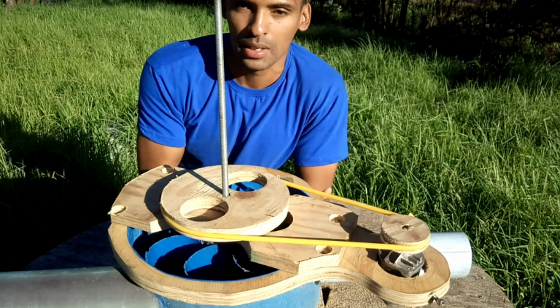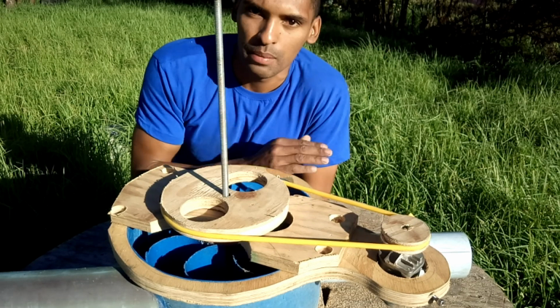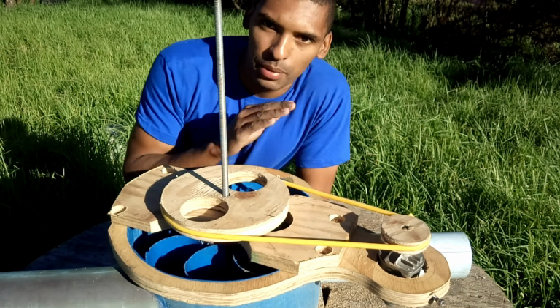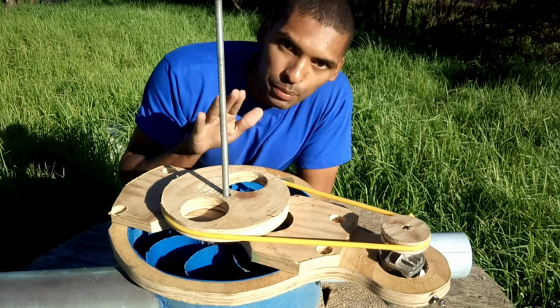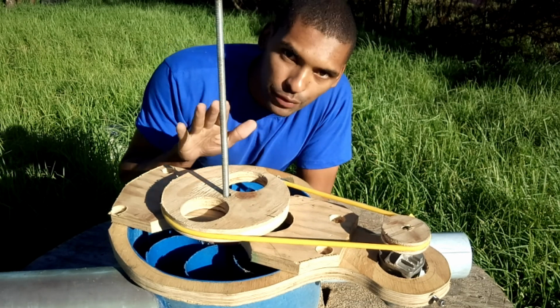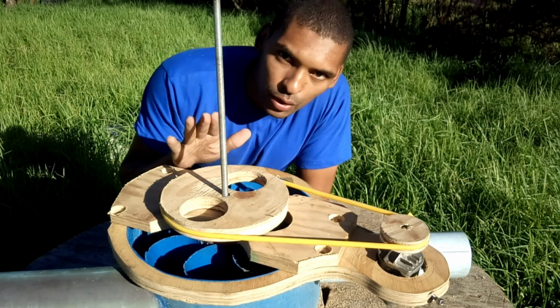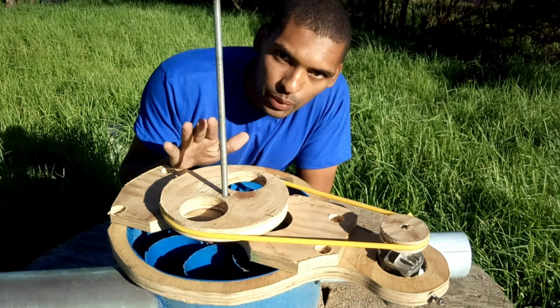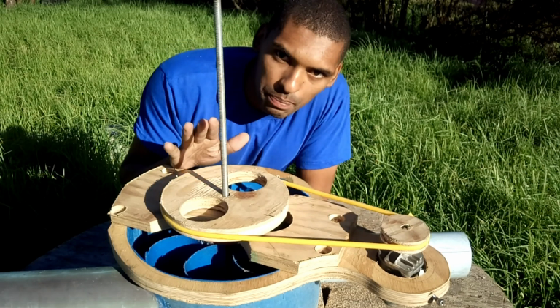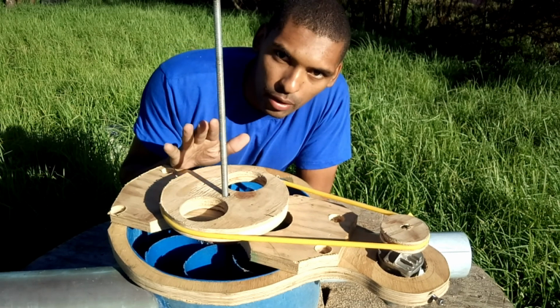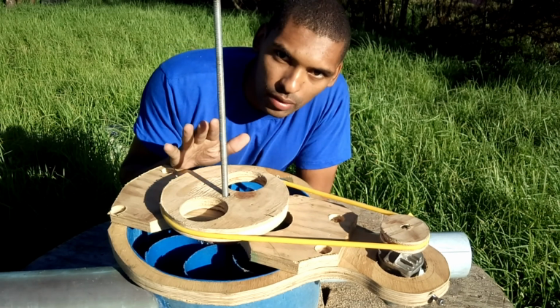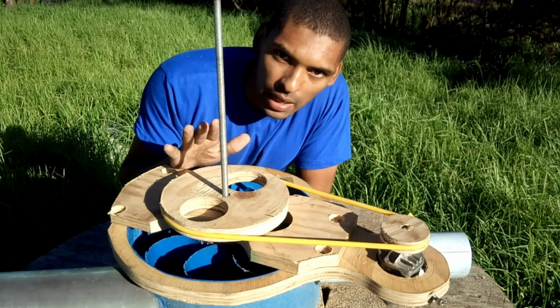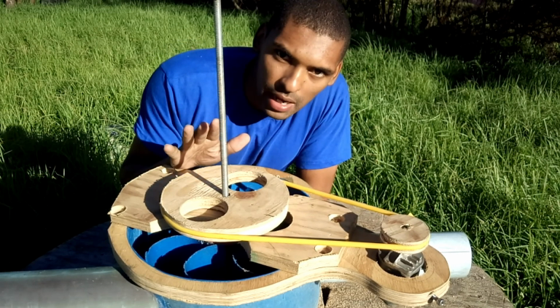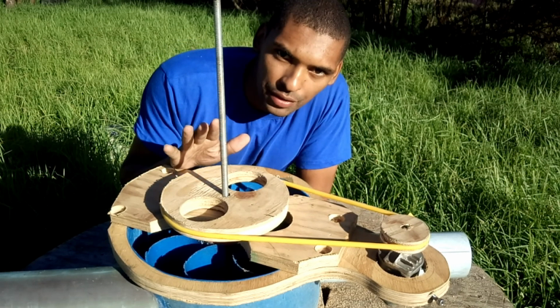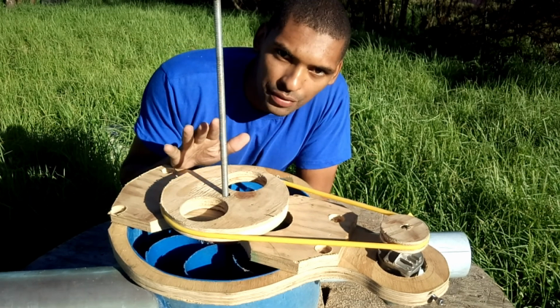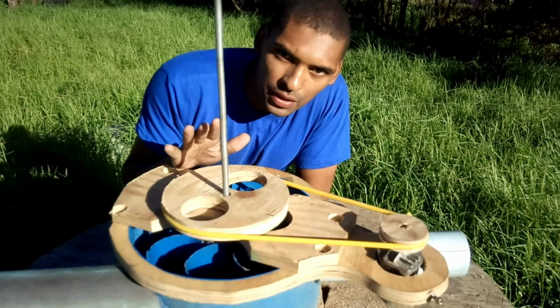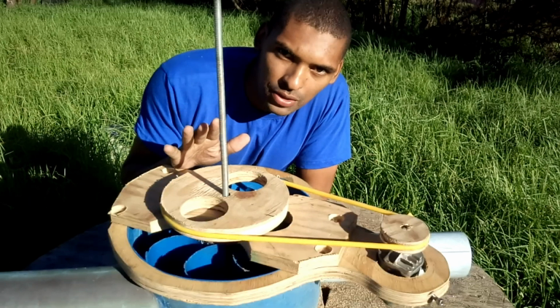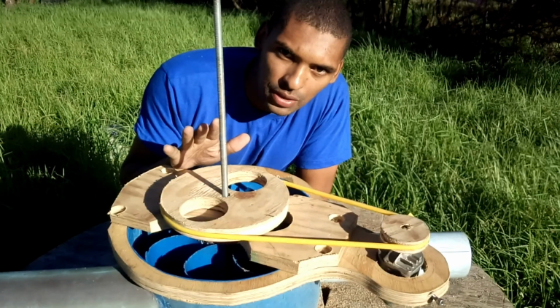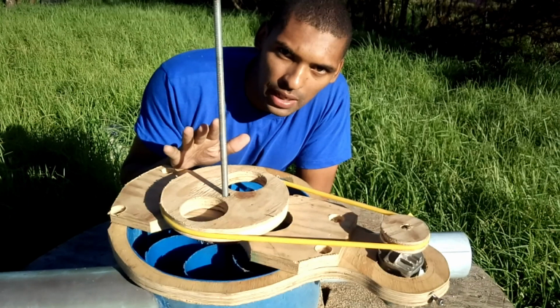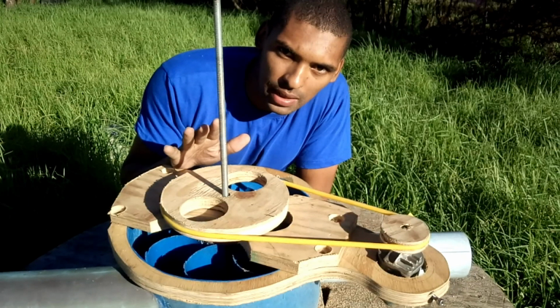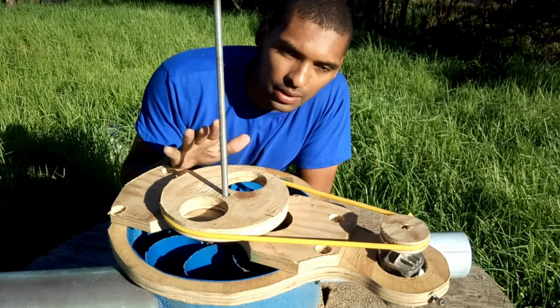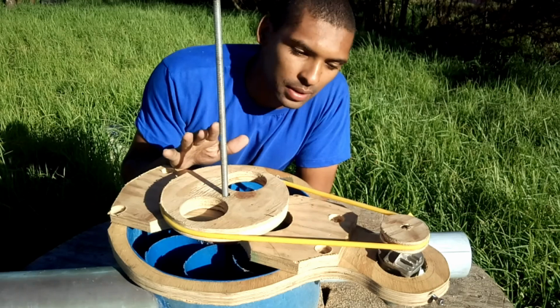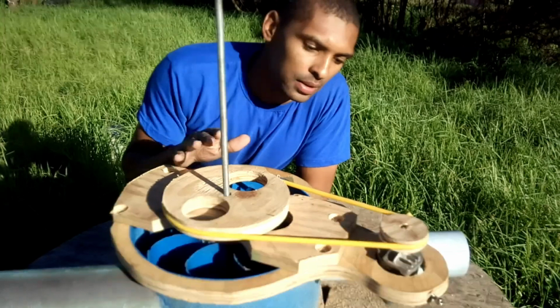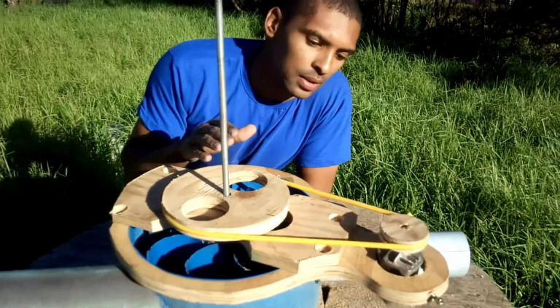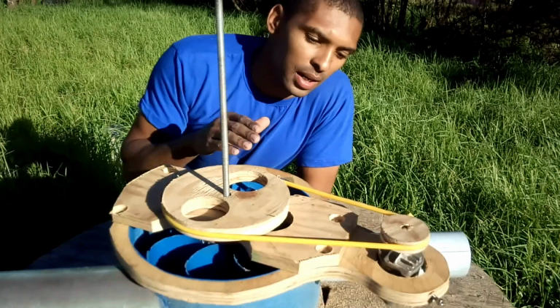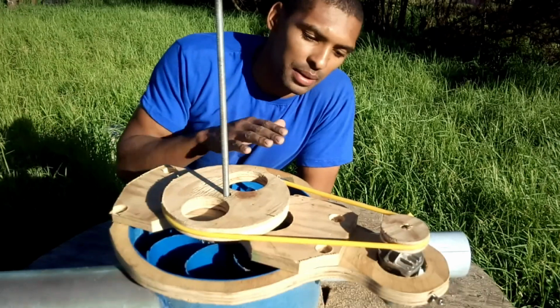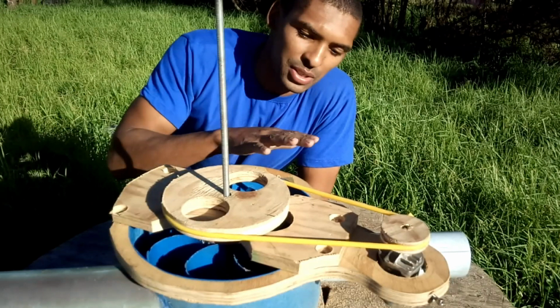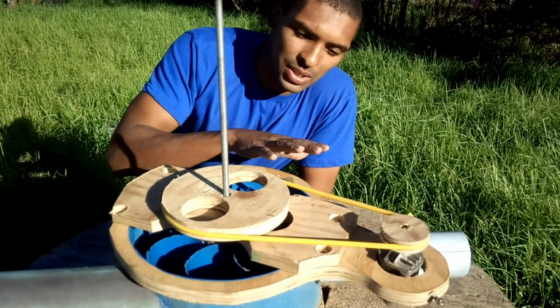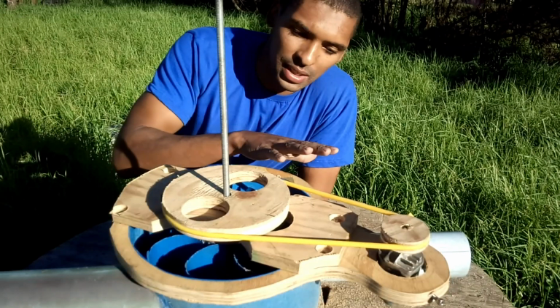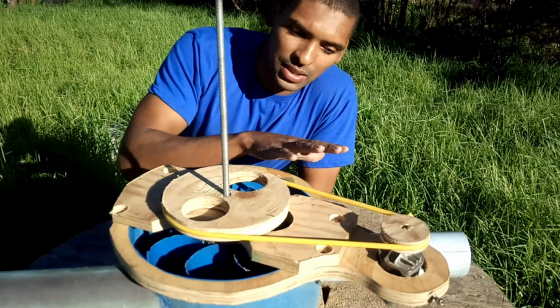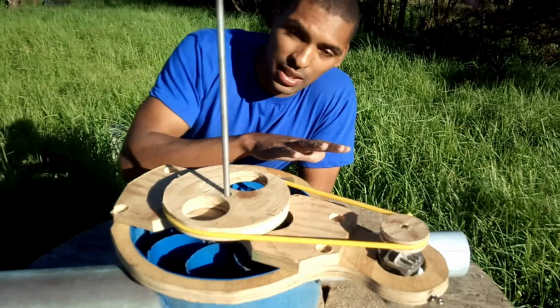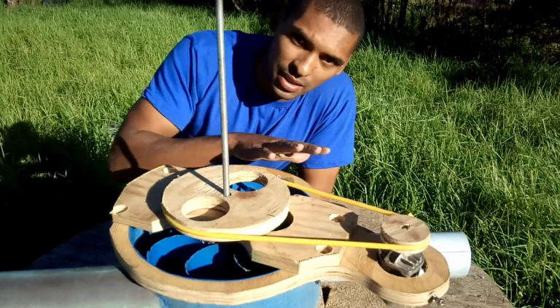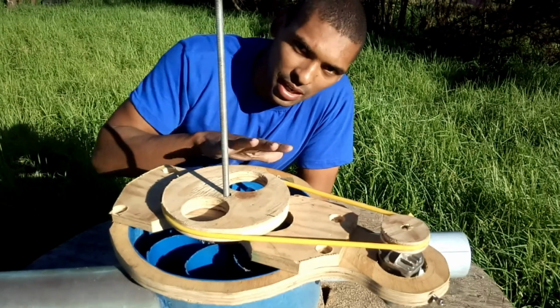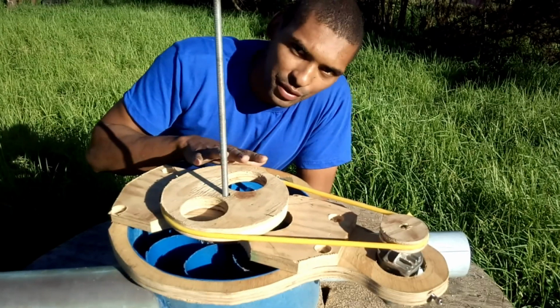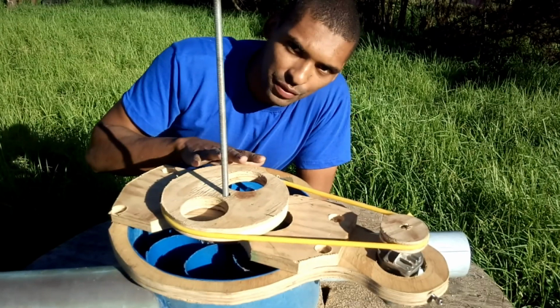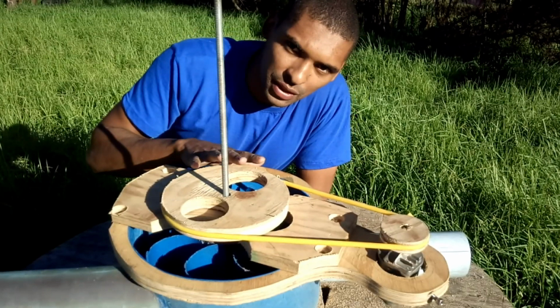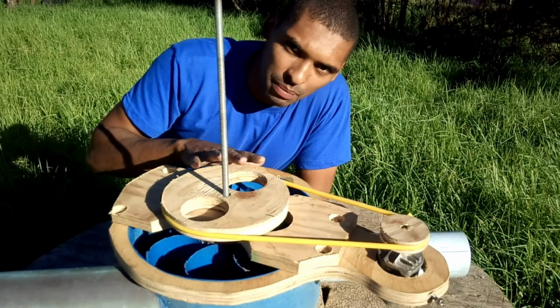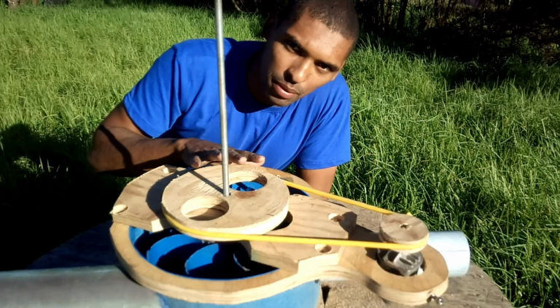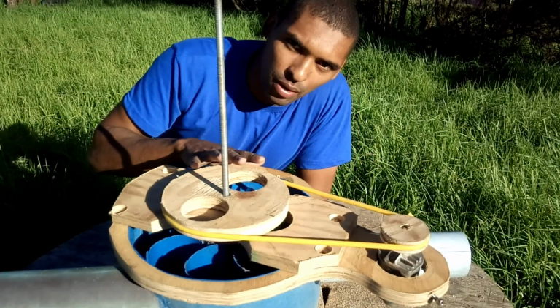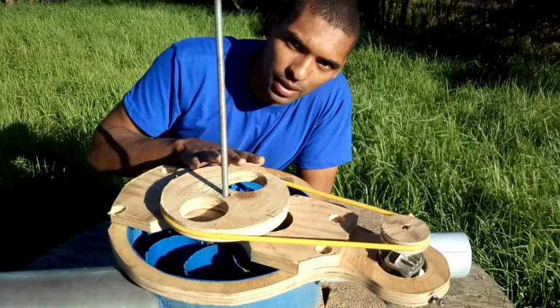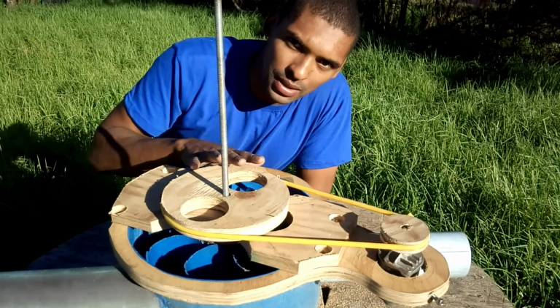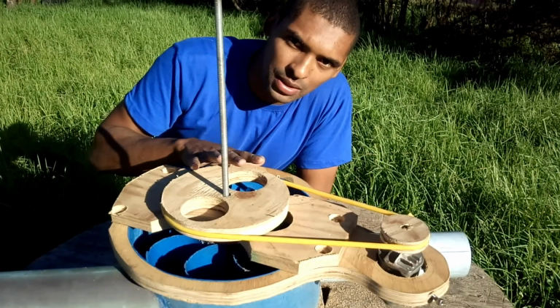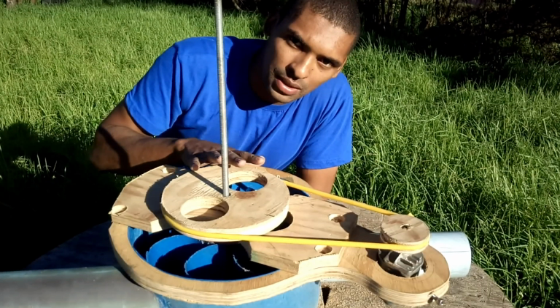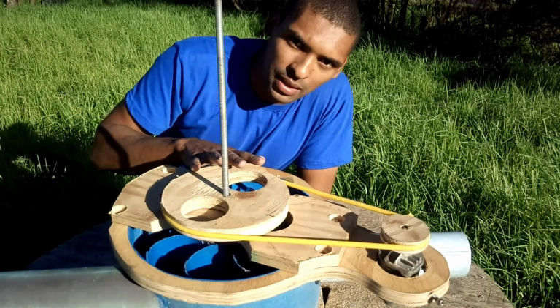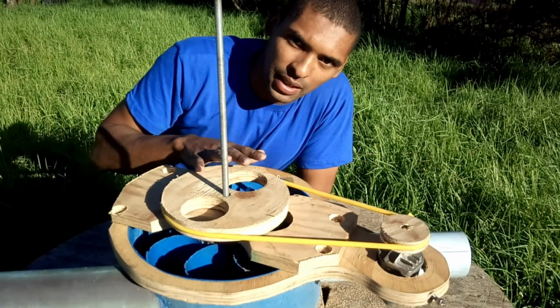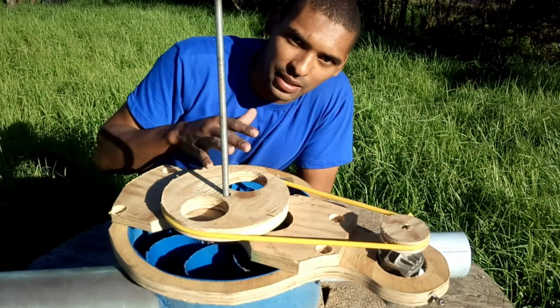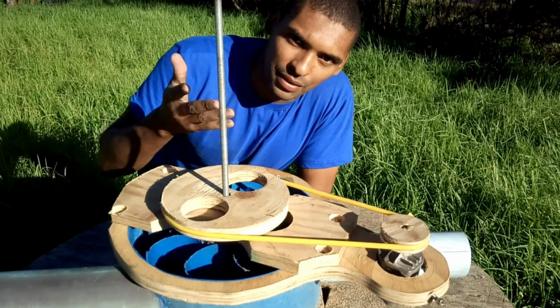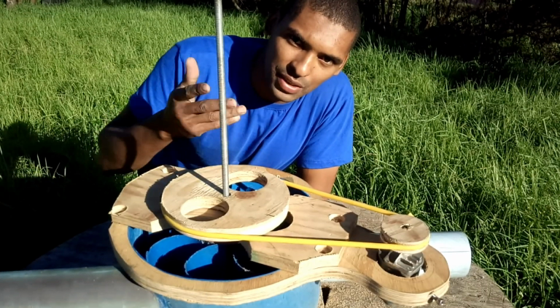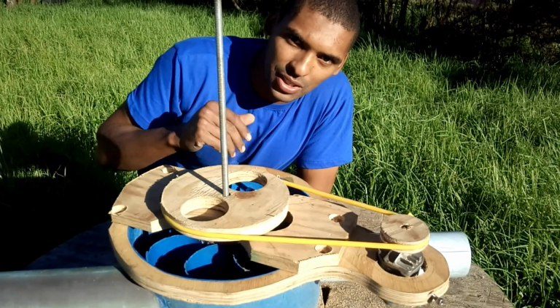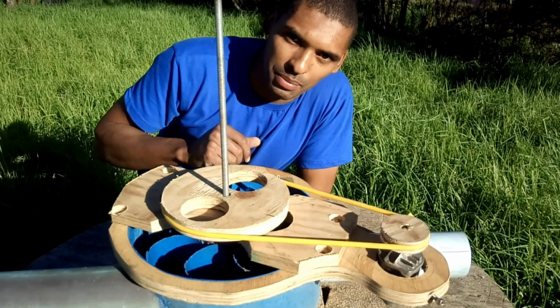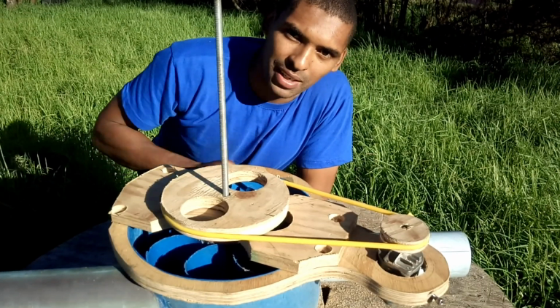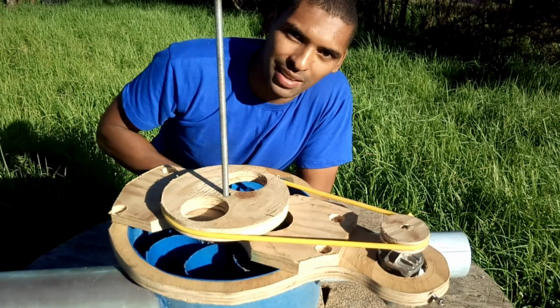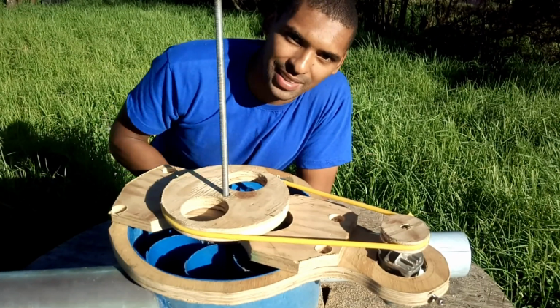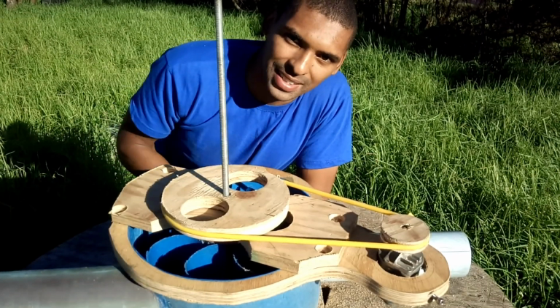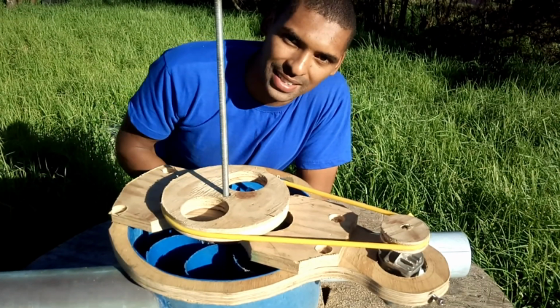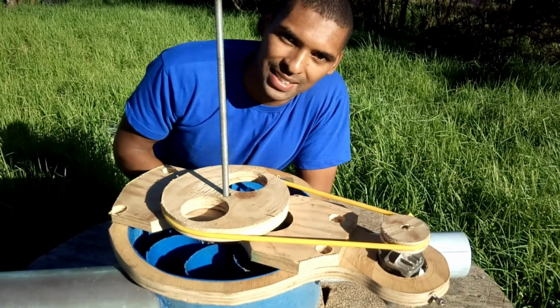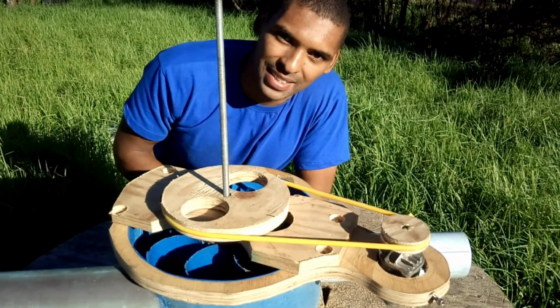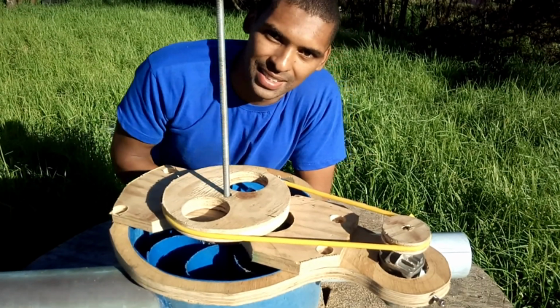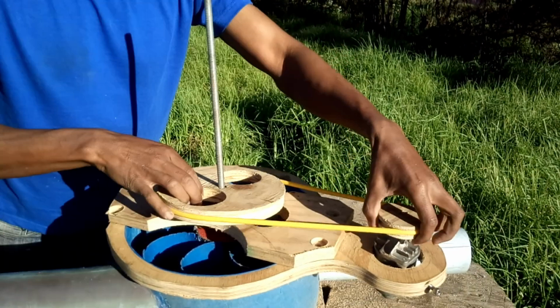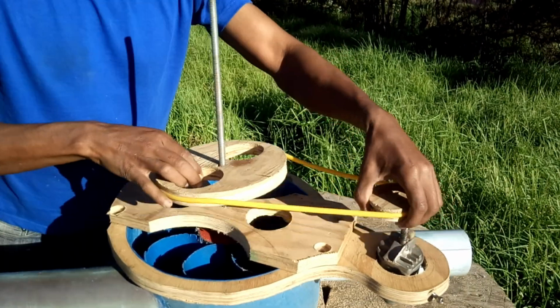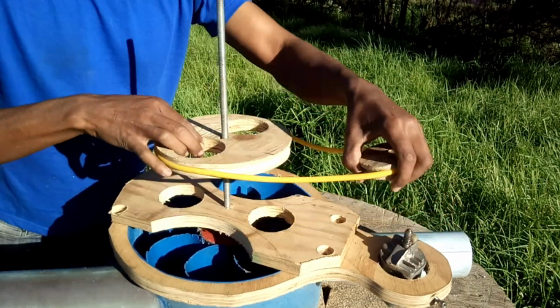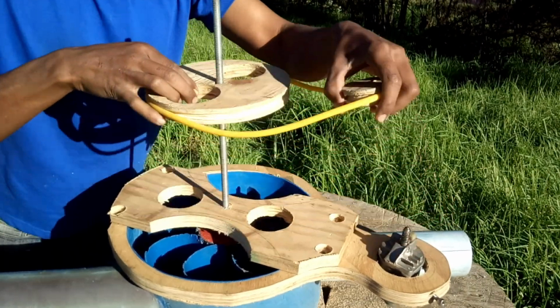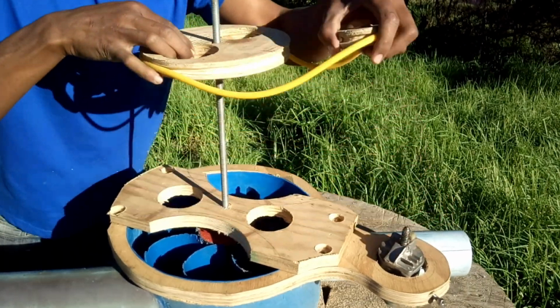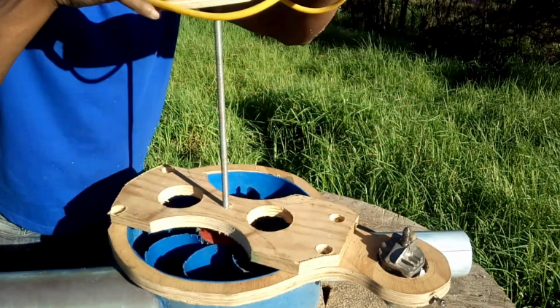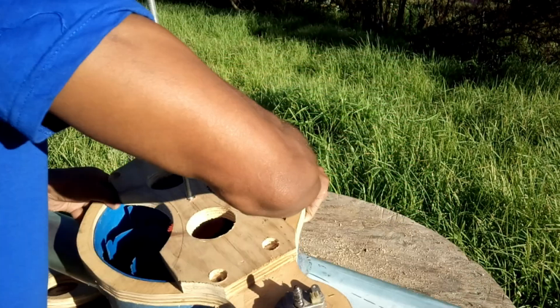Before we bolt everything together, I'm just going to take everything apart and give it some color.